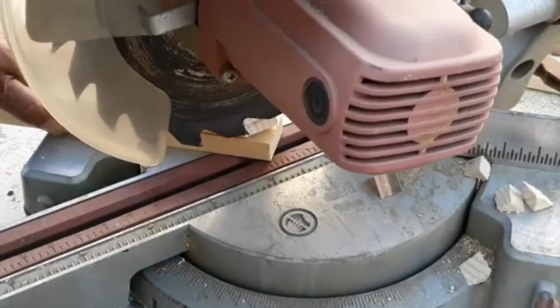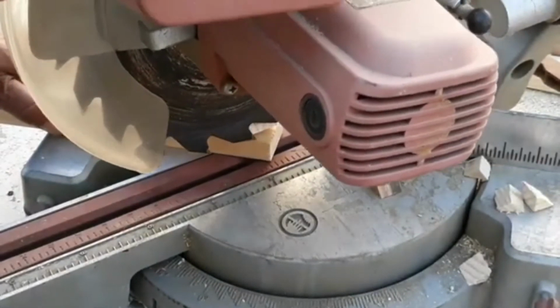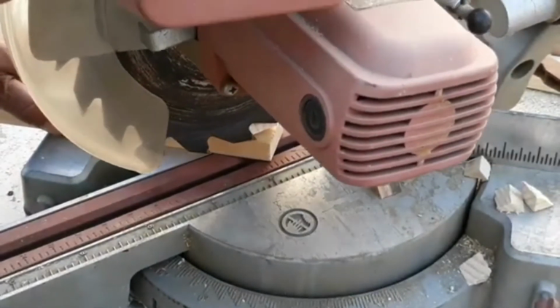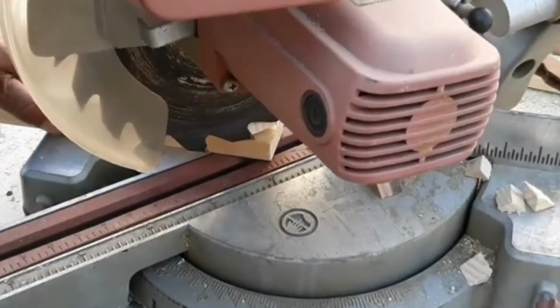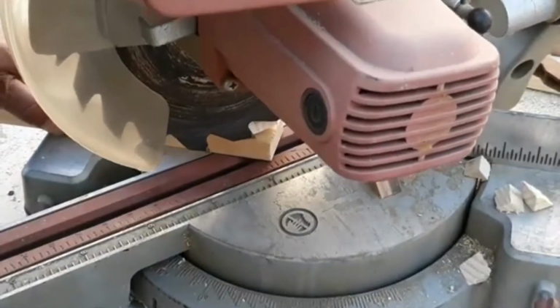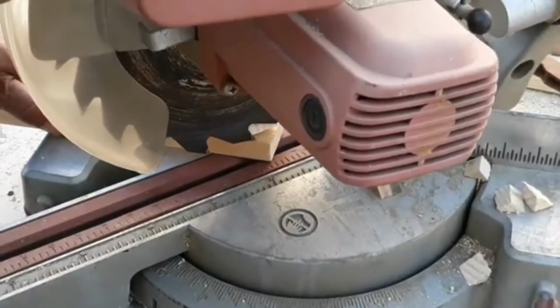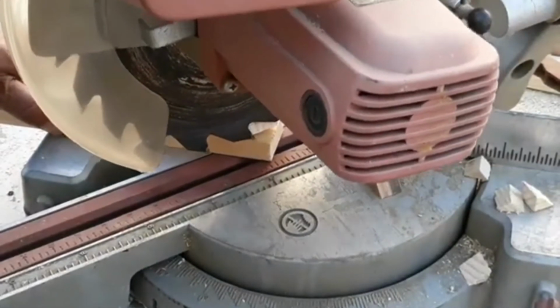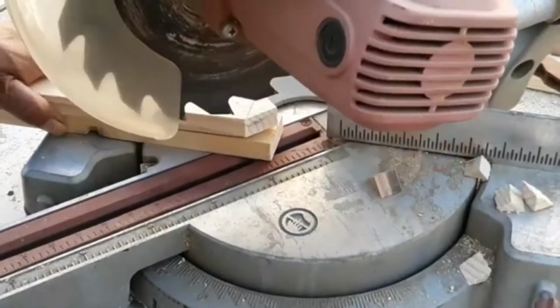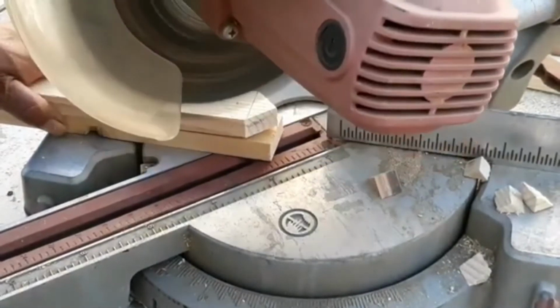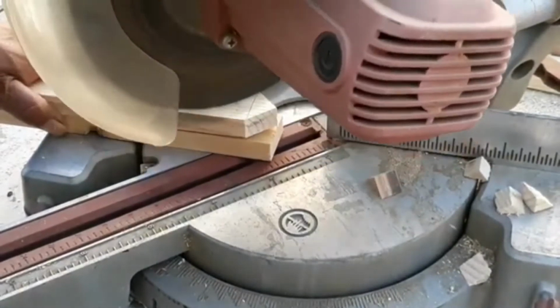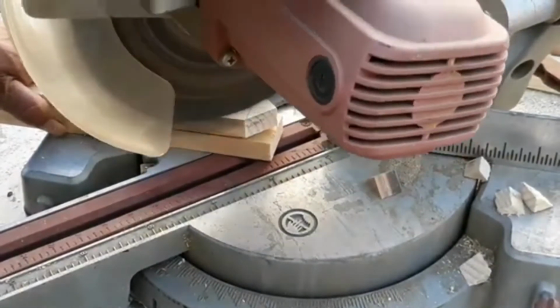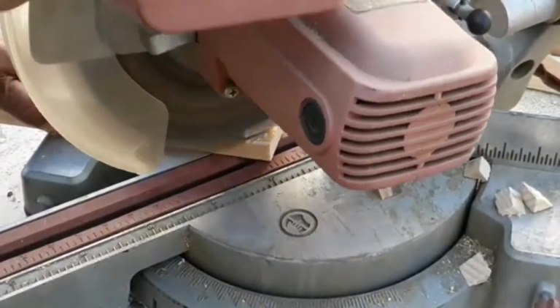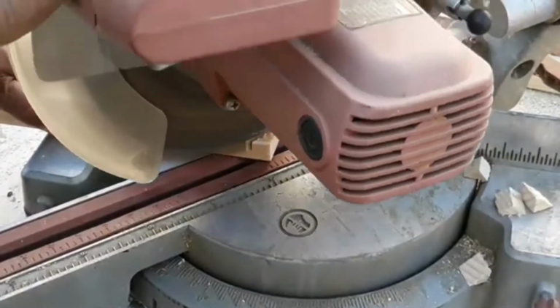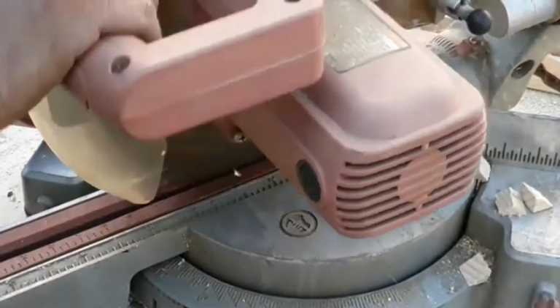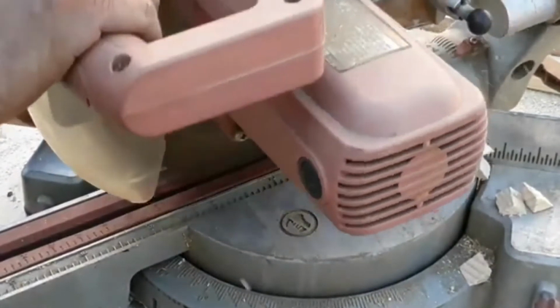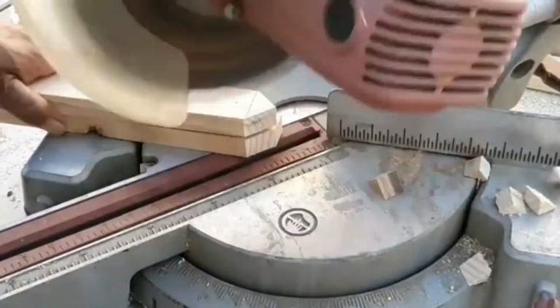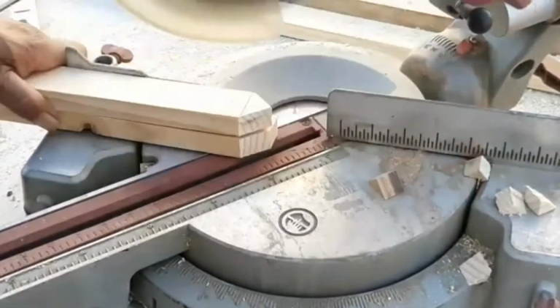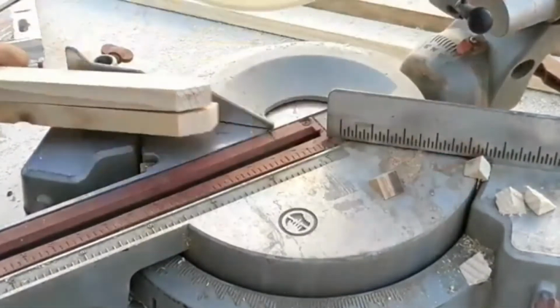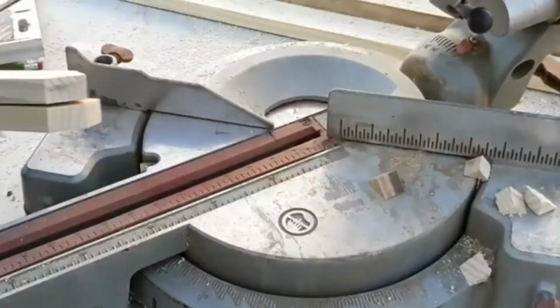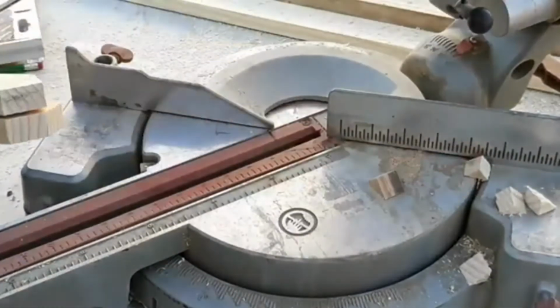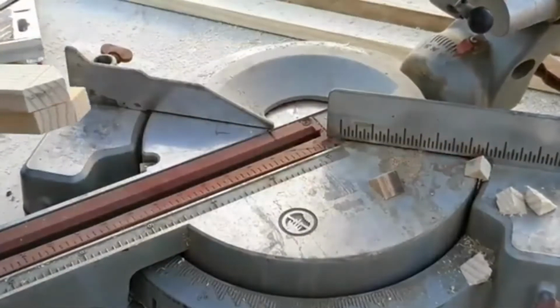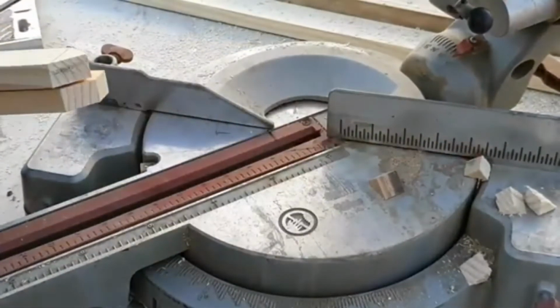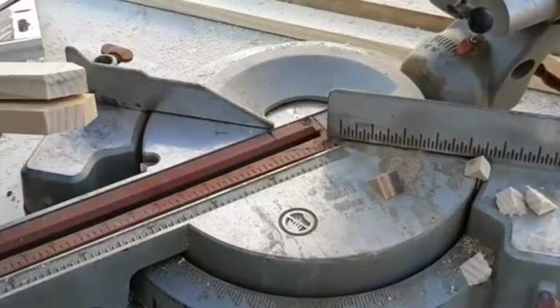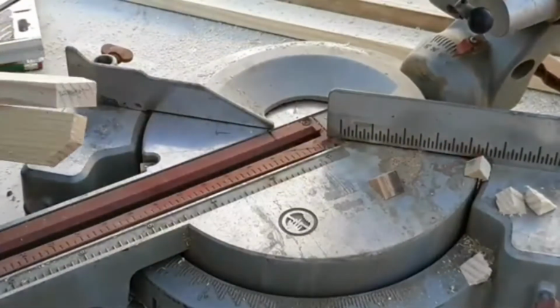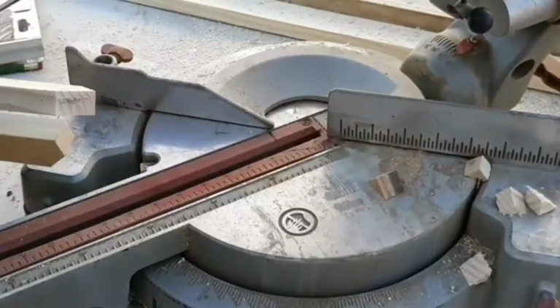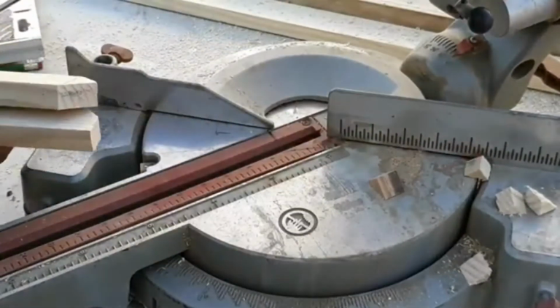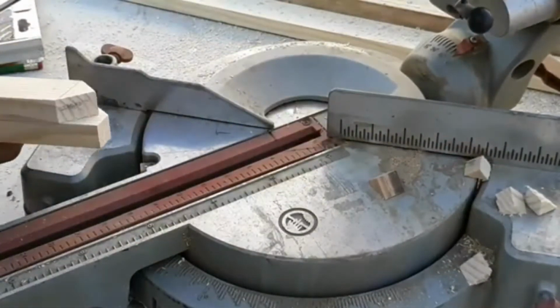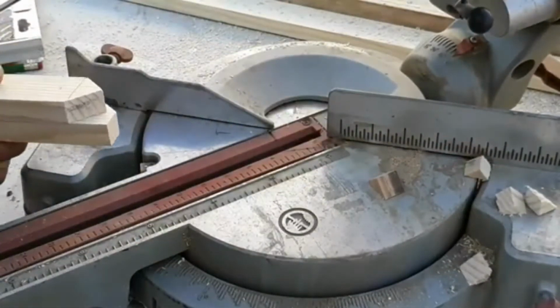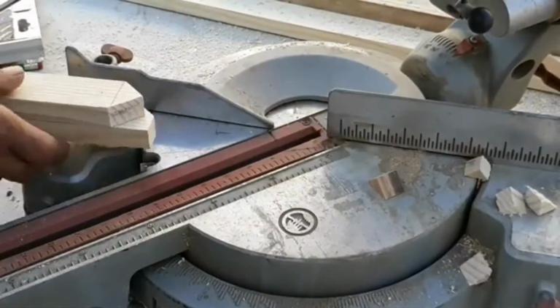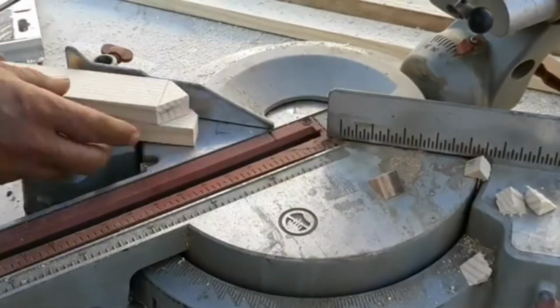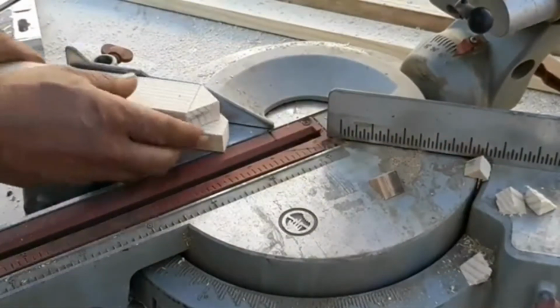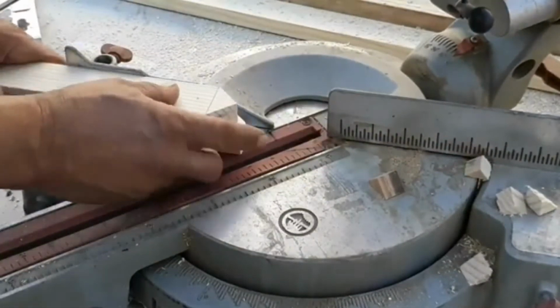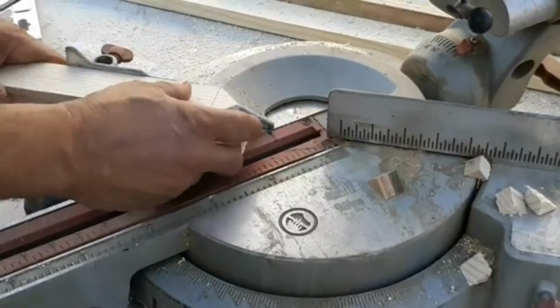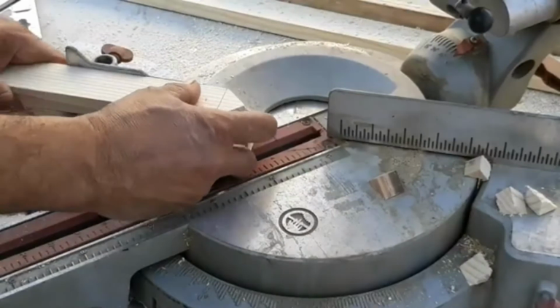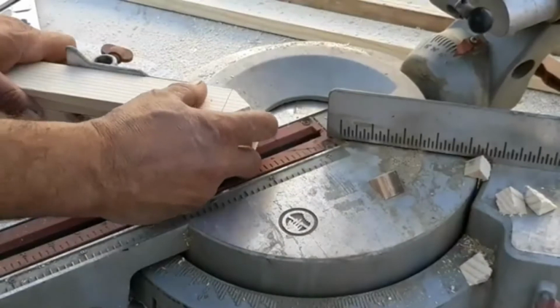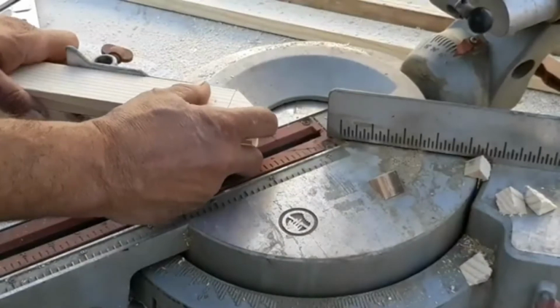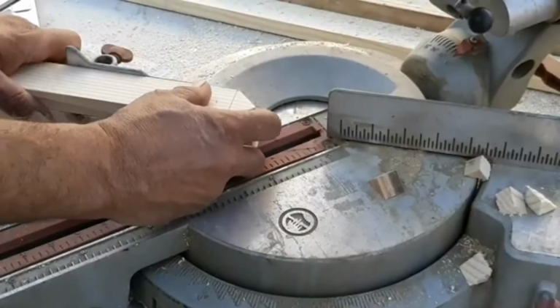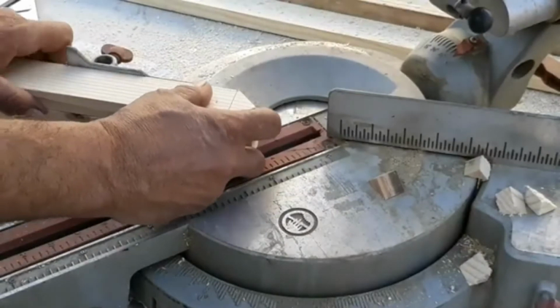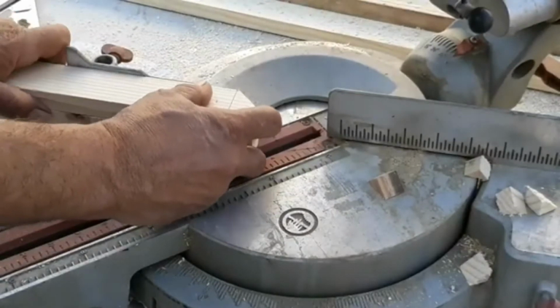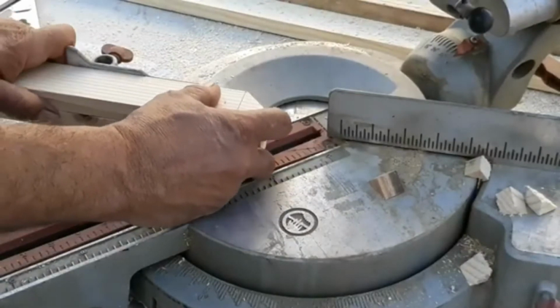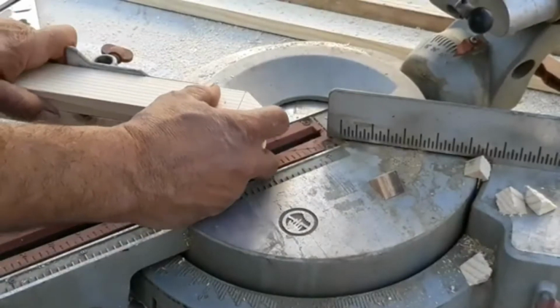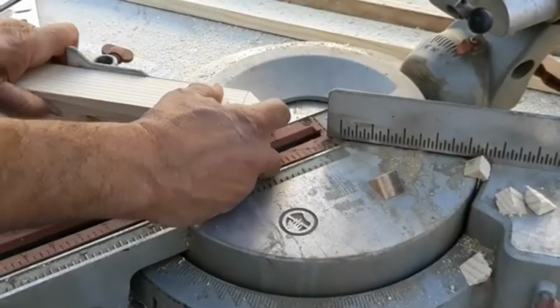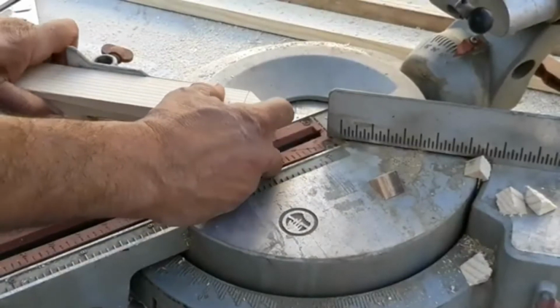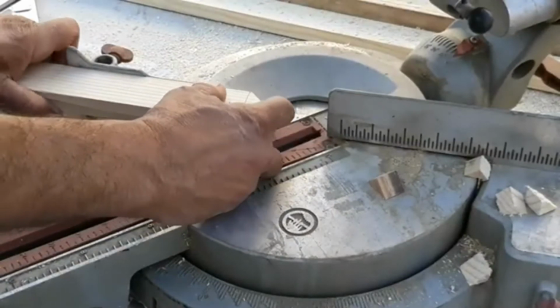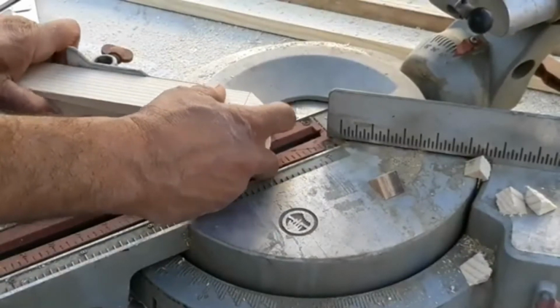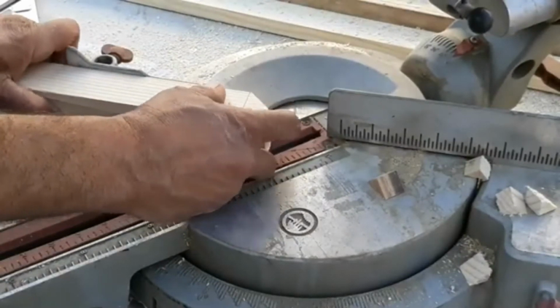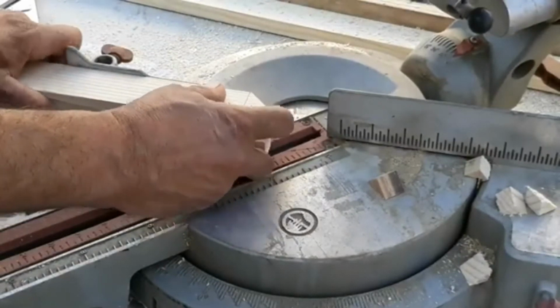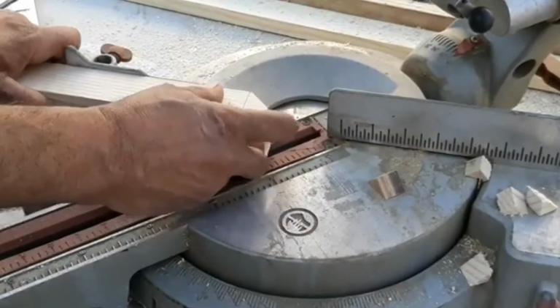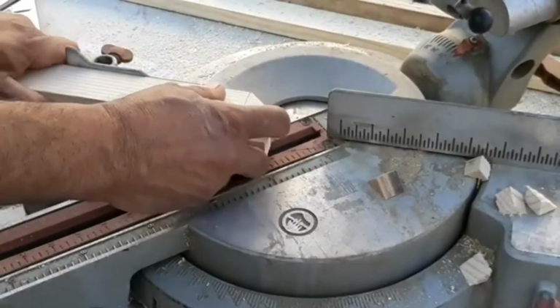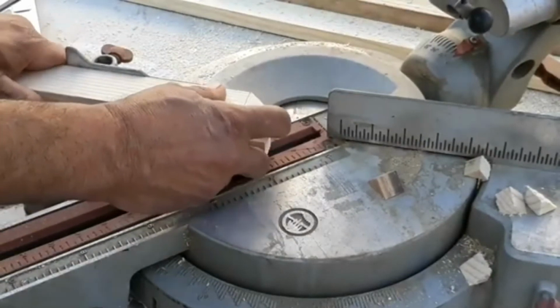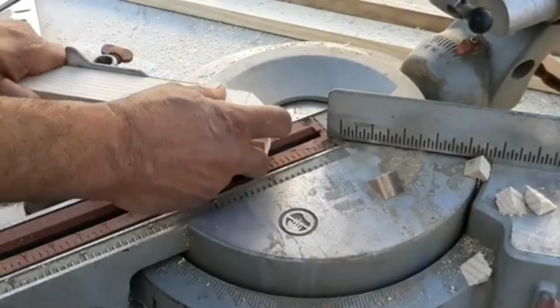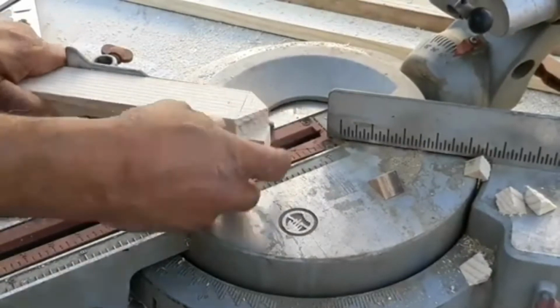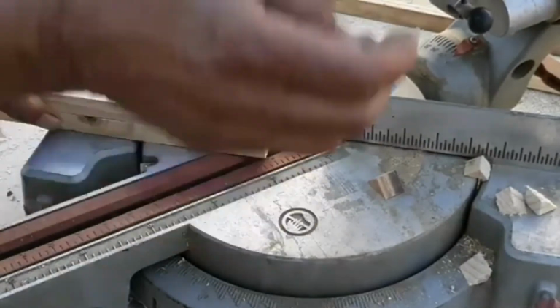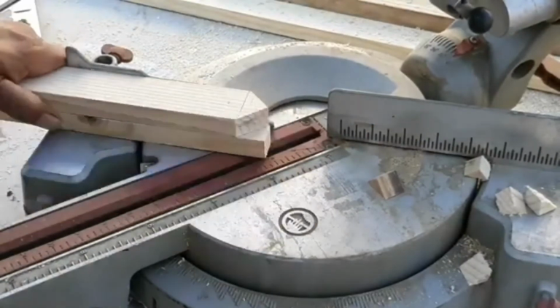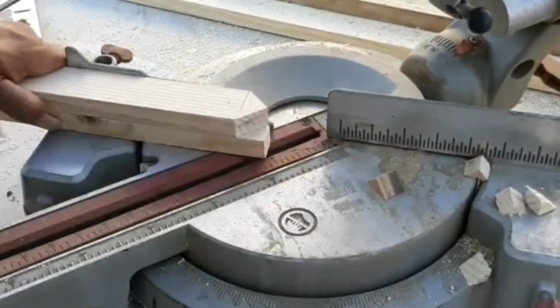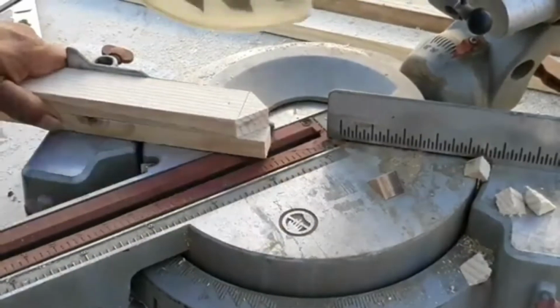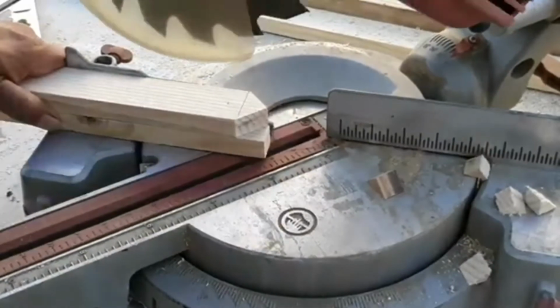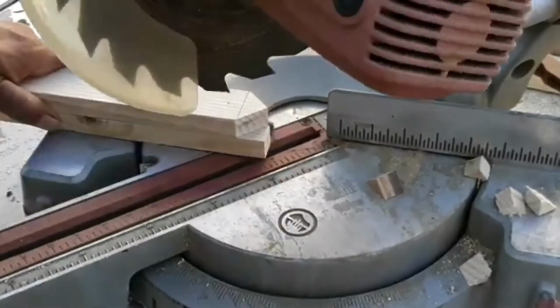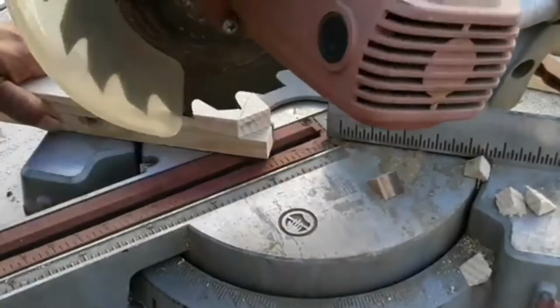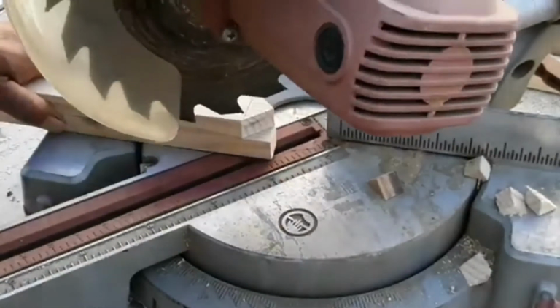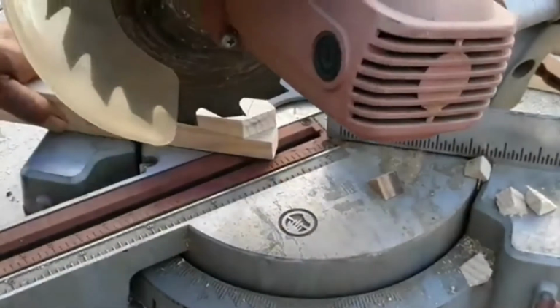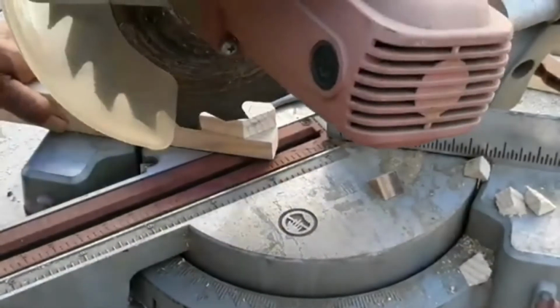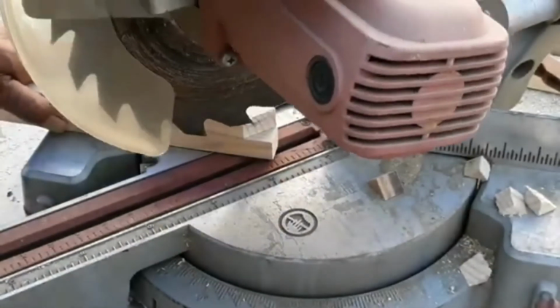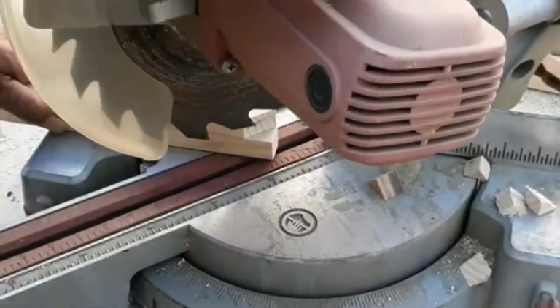Trim all the uprights at 45 degrees on one end only — this will be the top side of the fence, just to give it a different look.